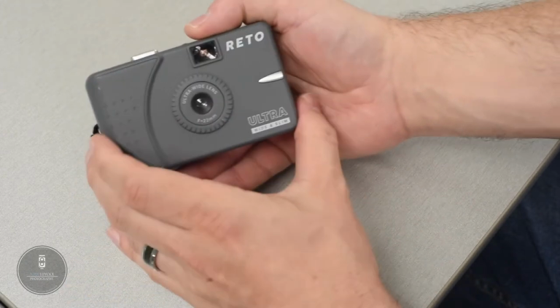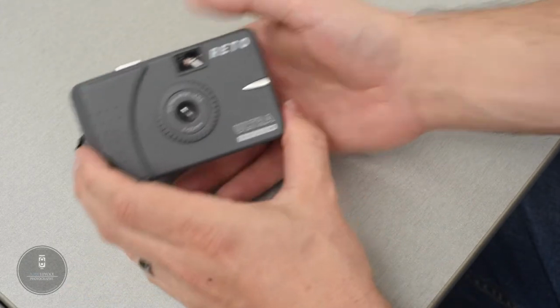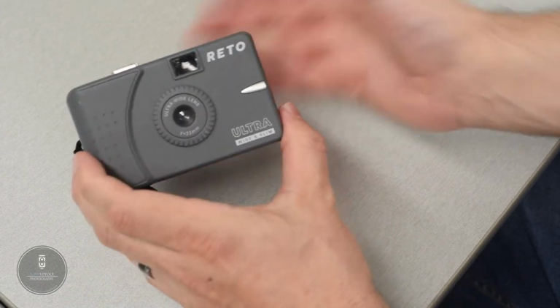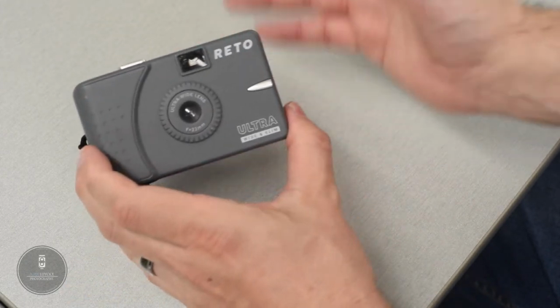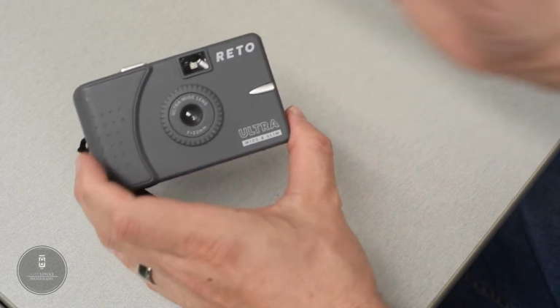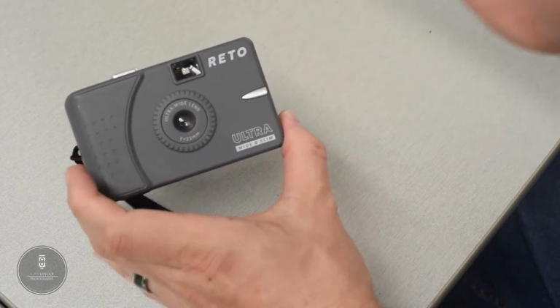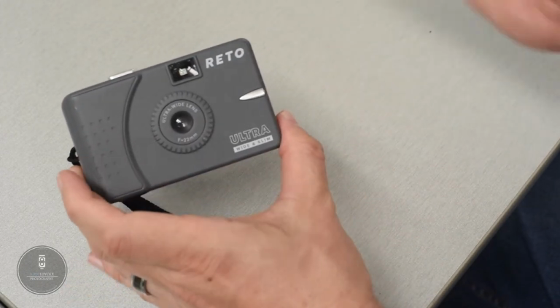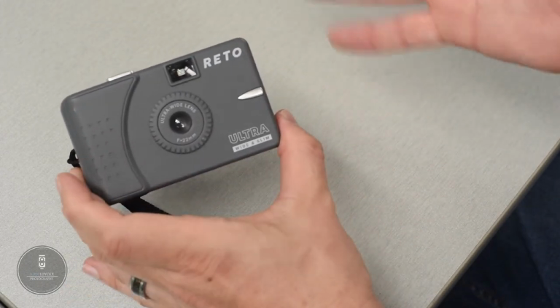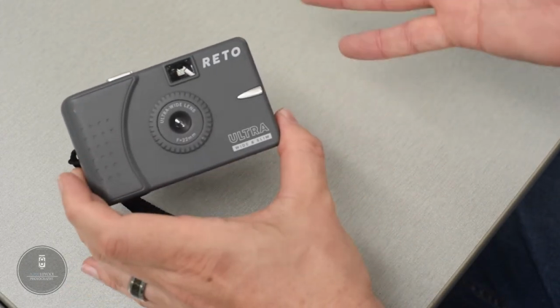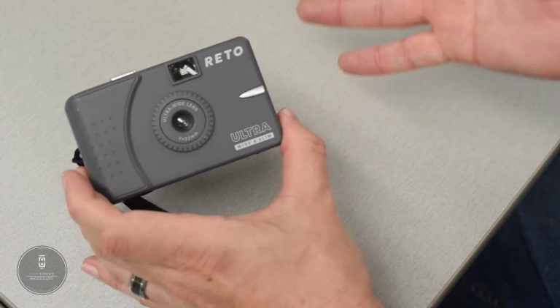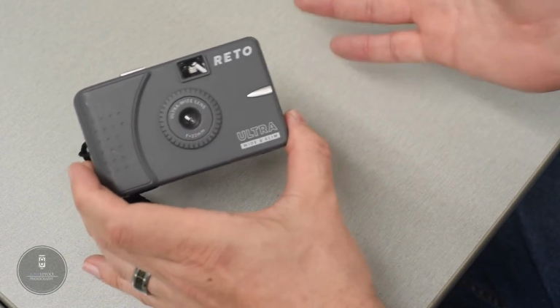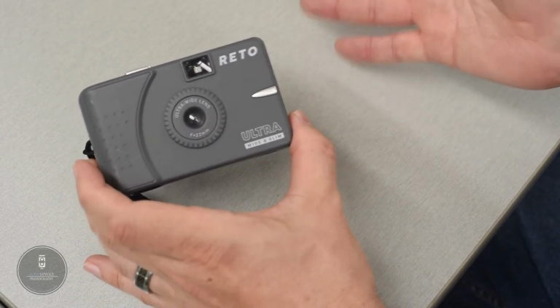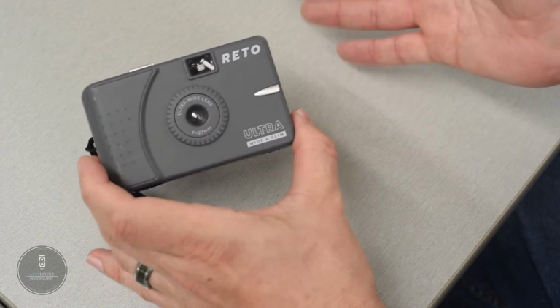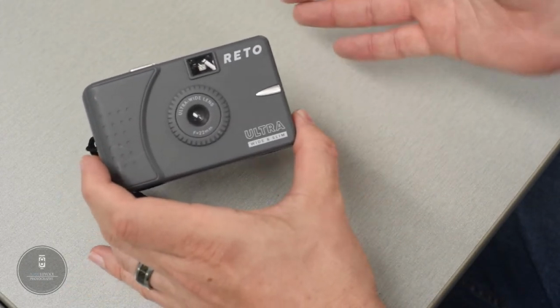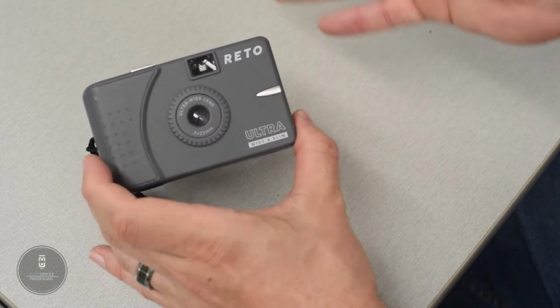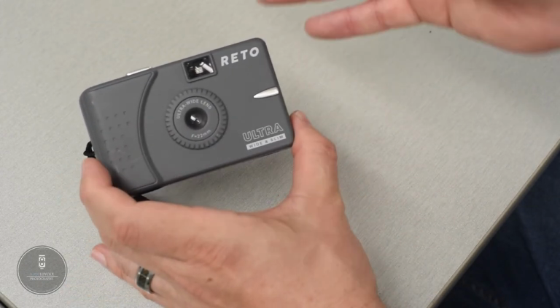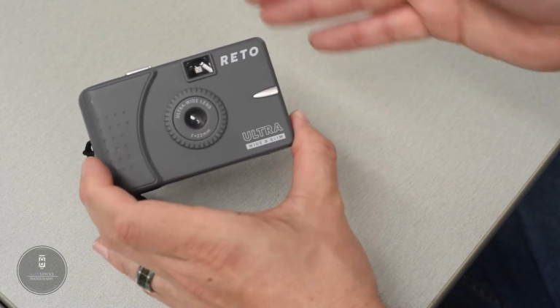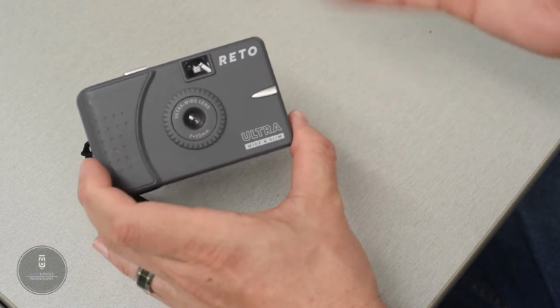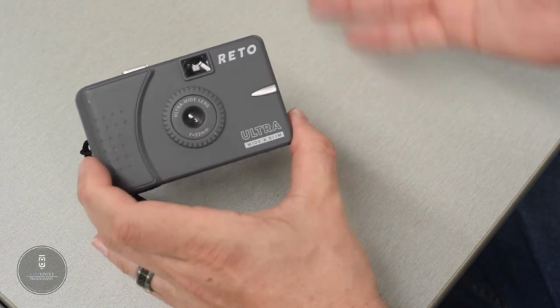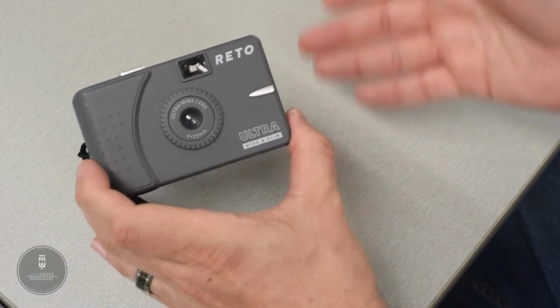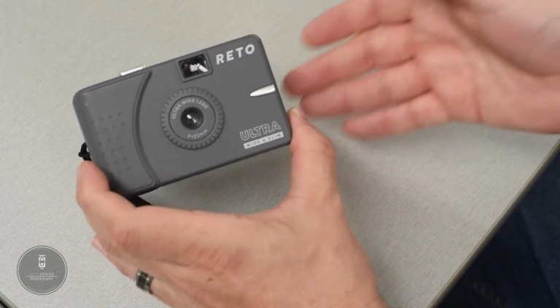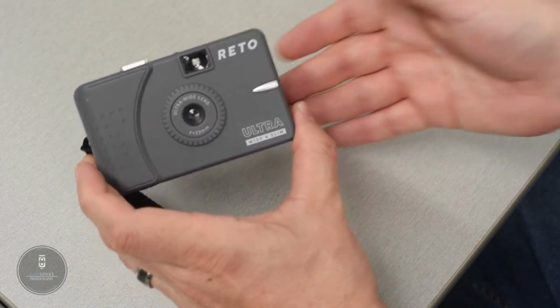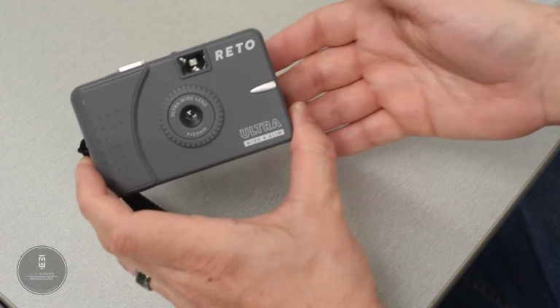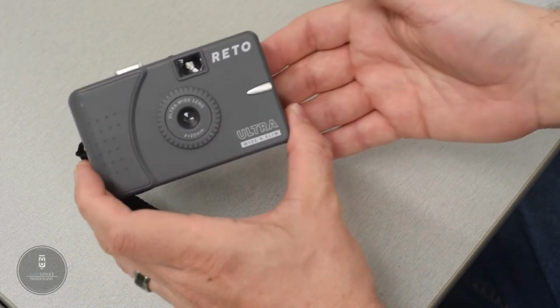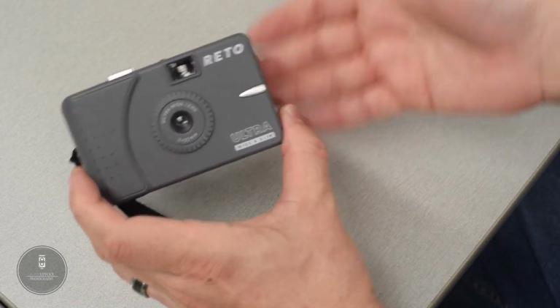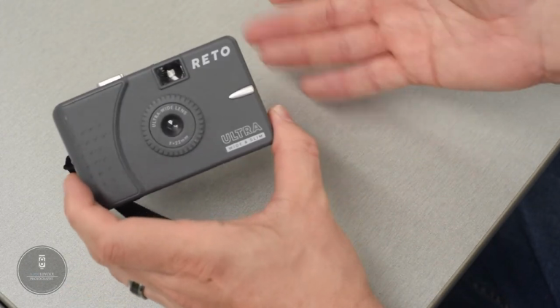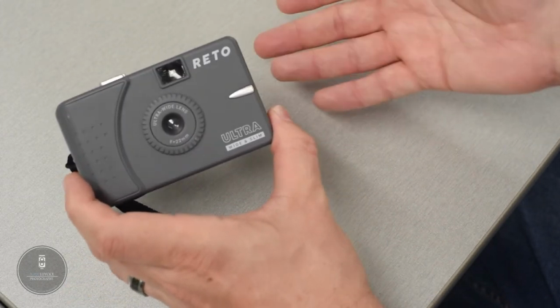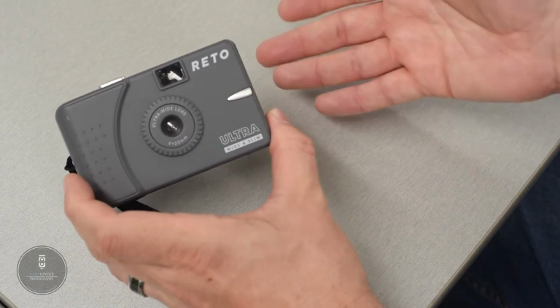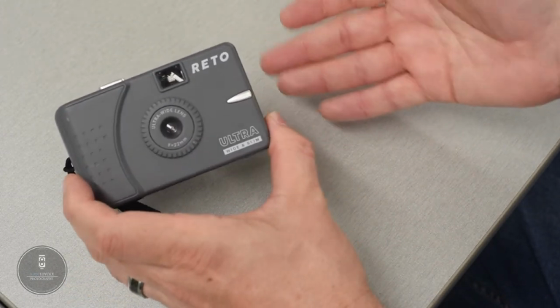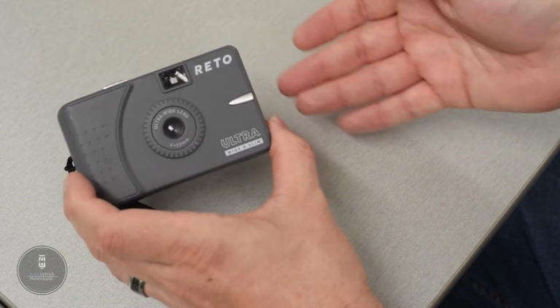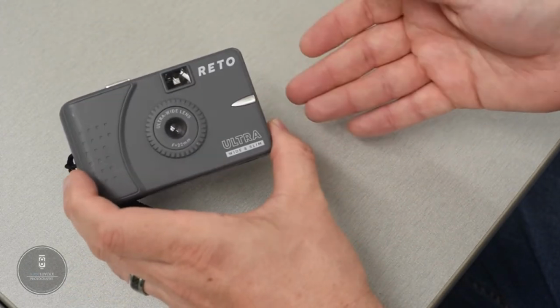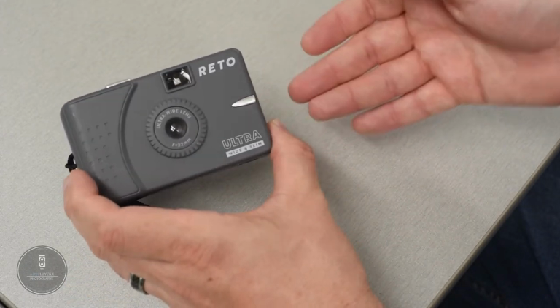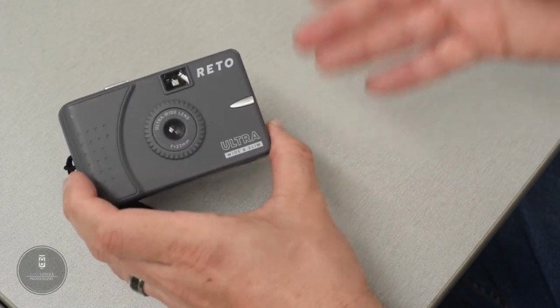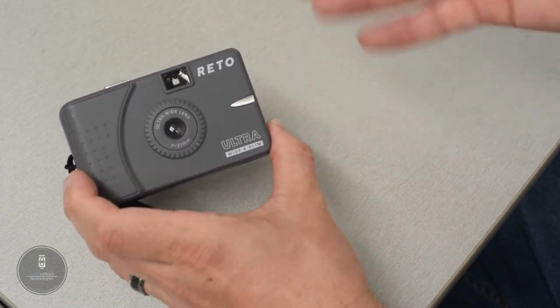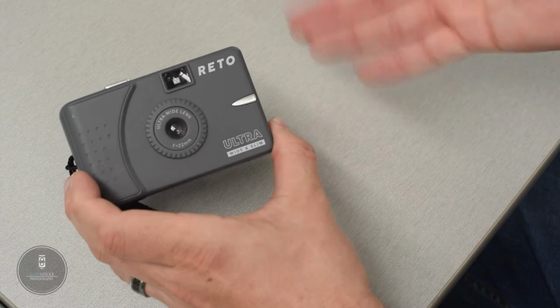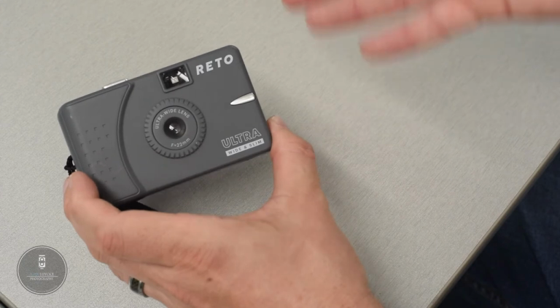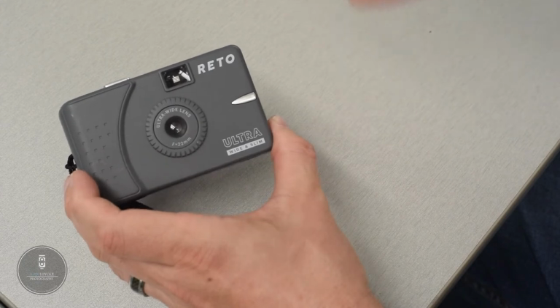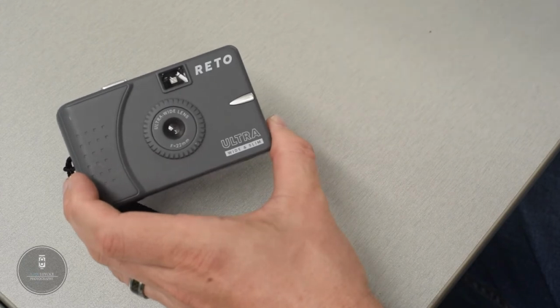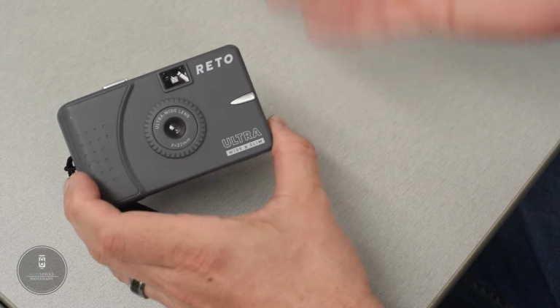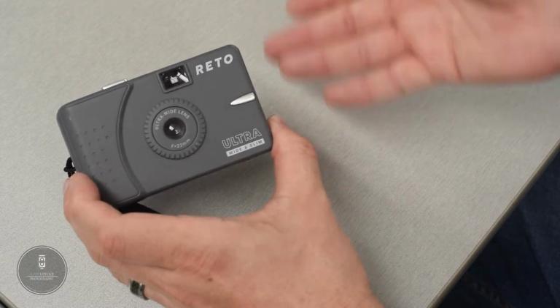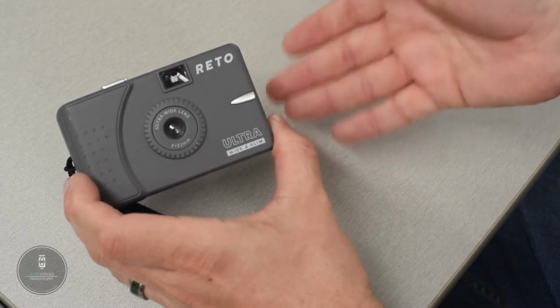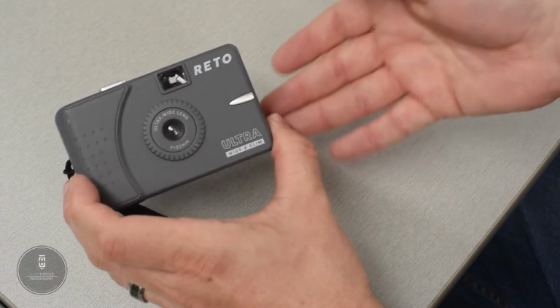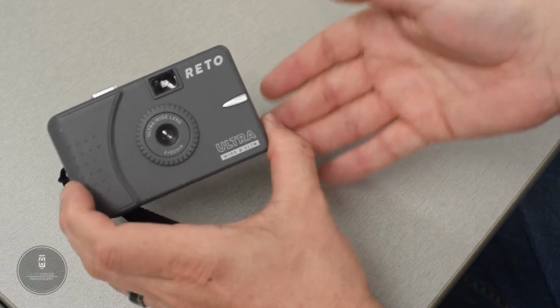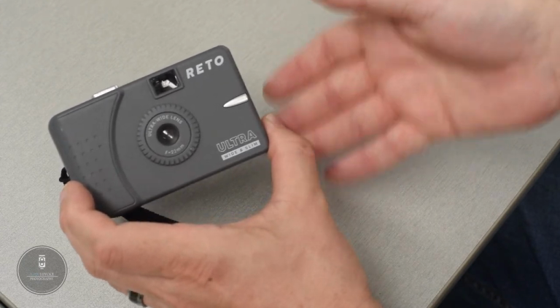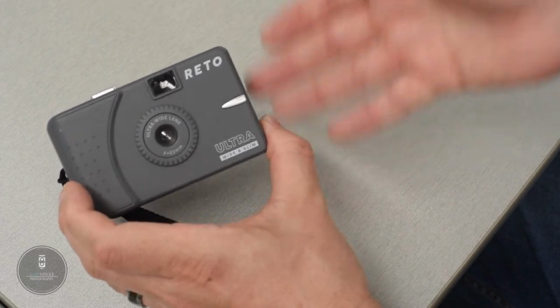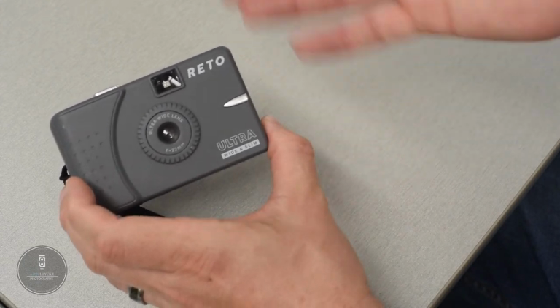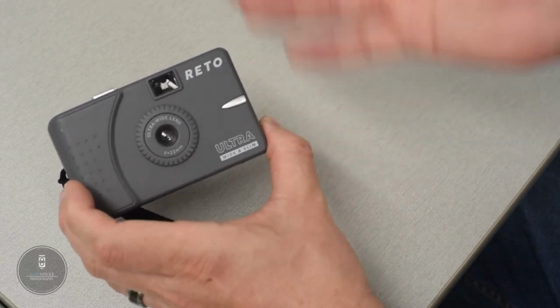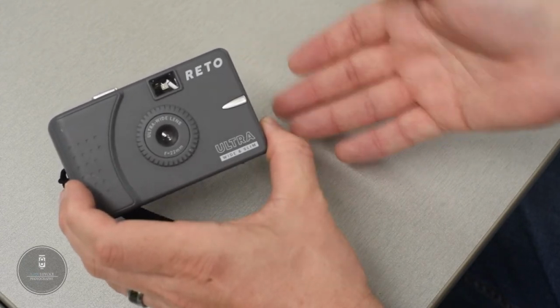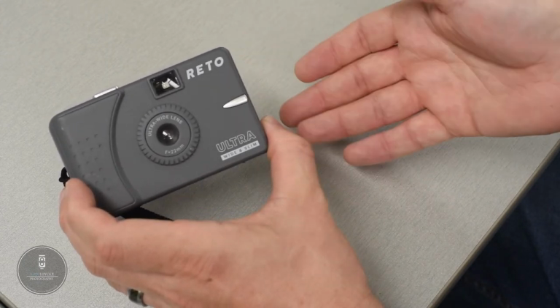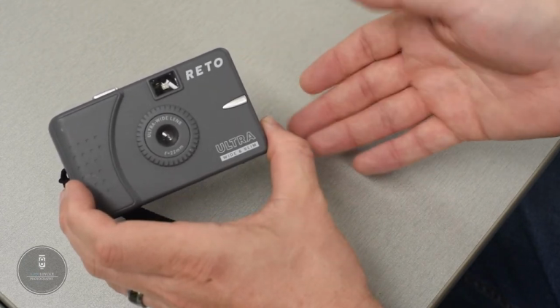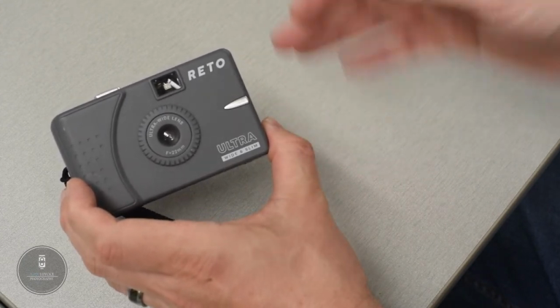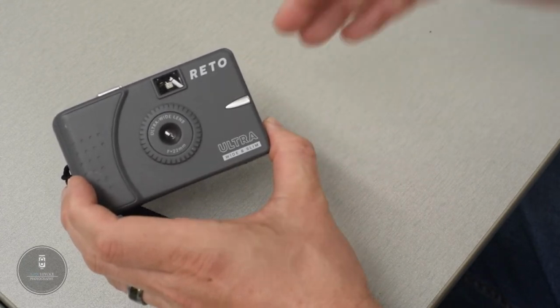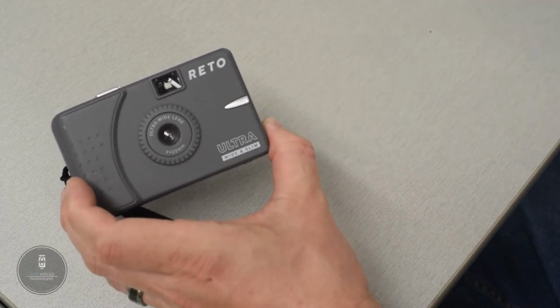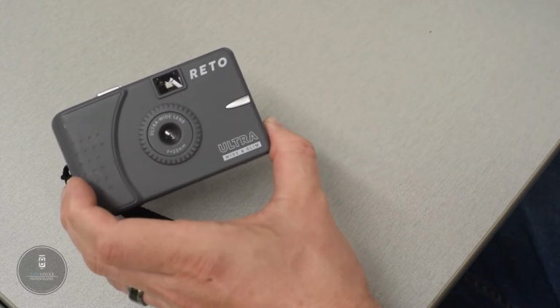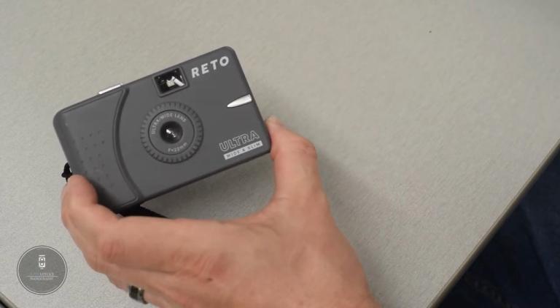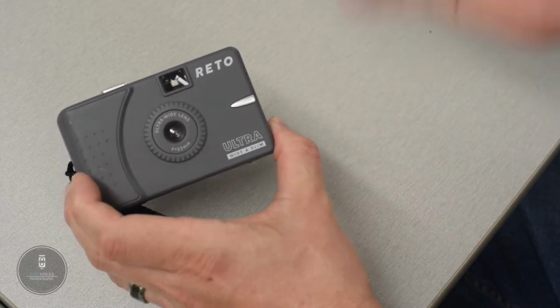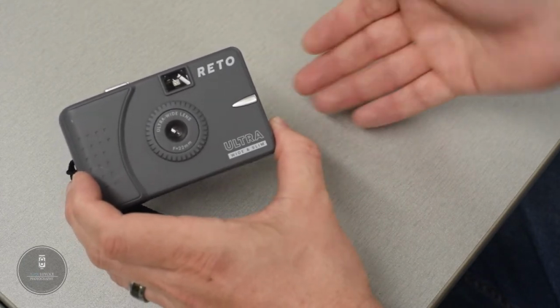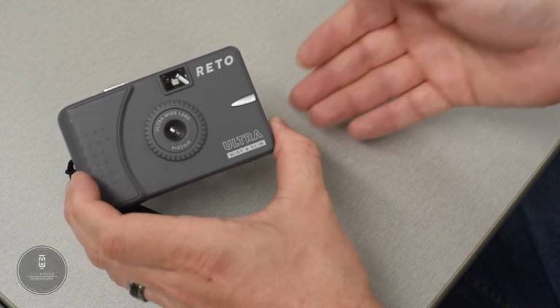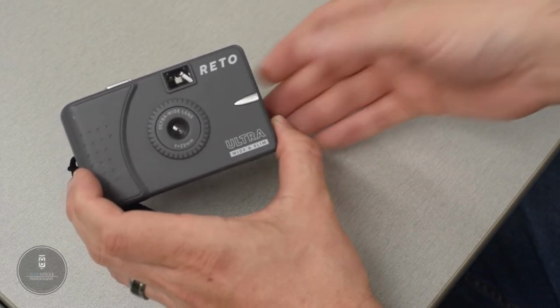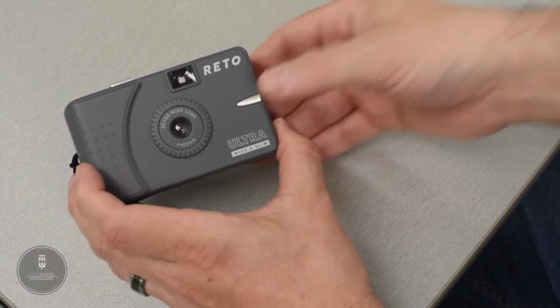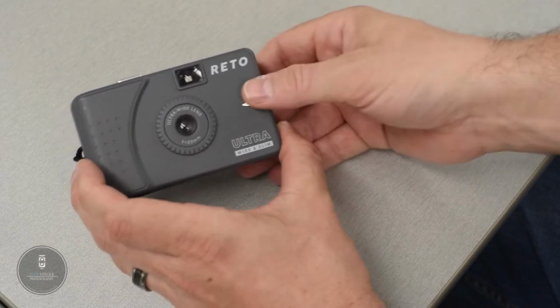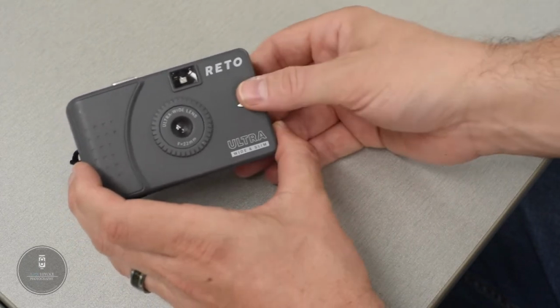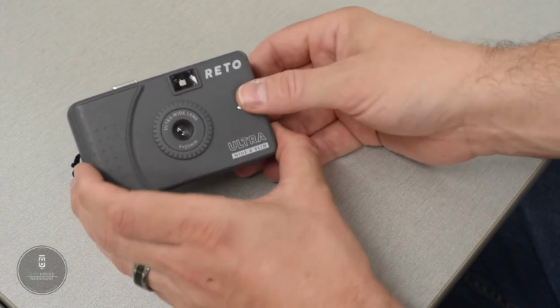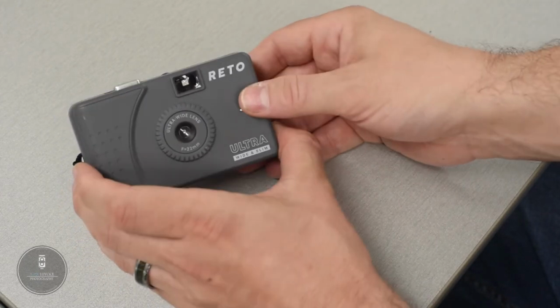The weight and build — there is nothing to it. It's cheap, it's plastic, it feels cheap, it feels like plastic.